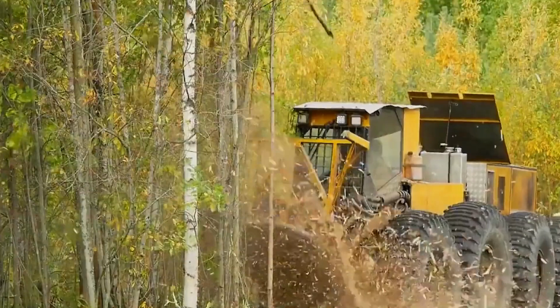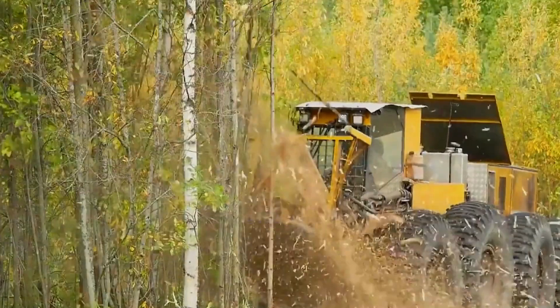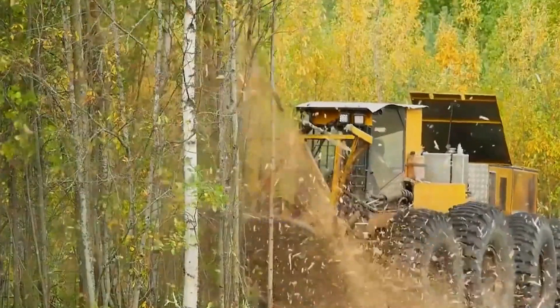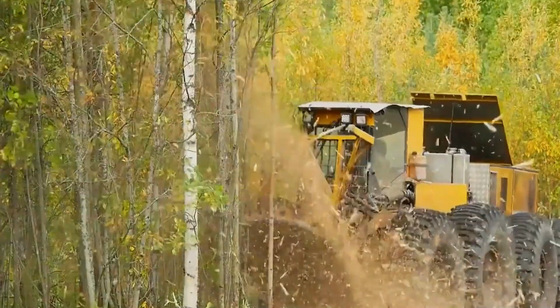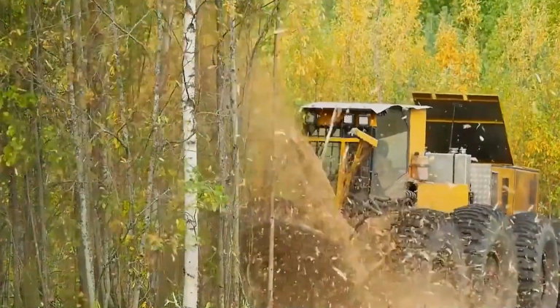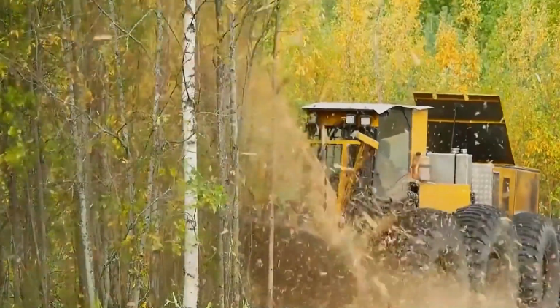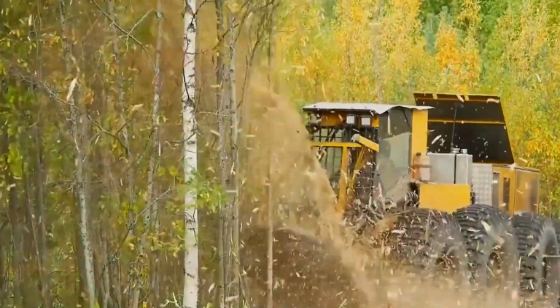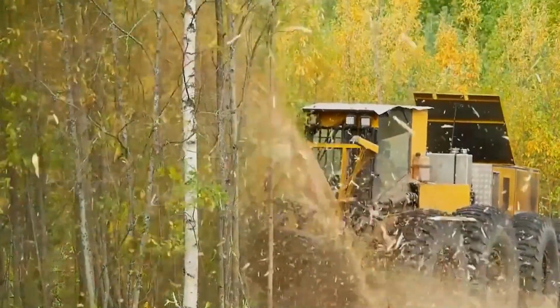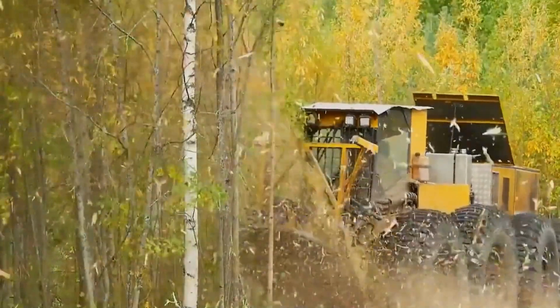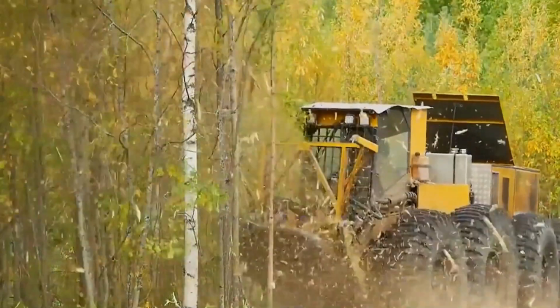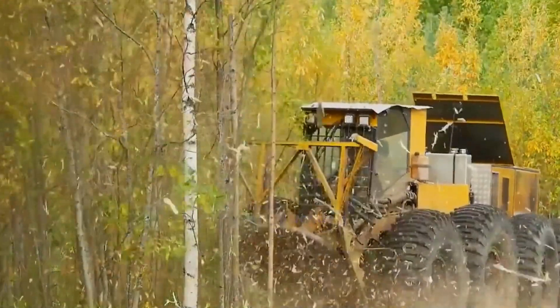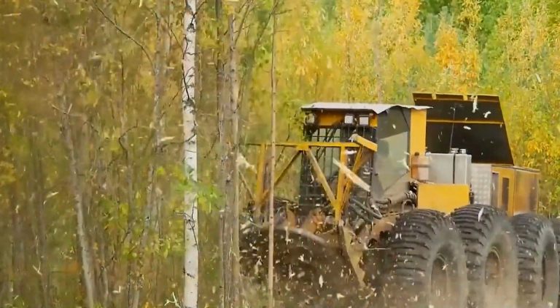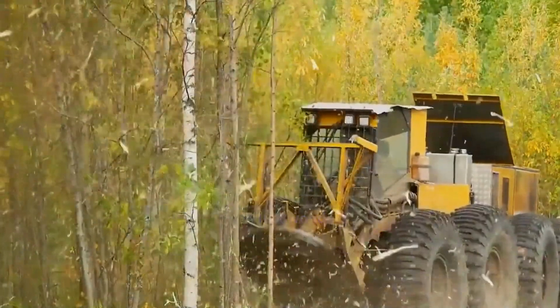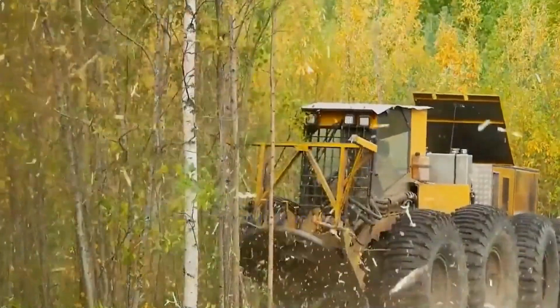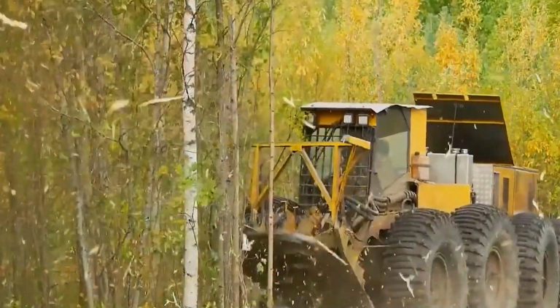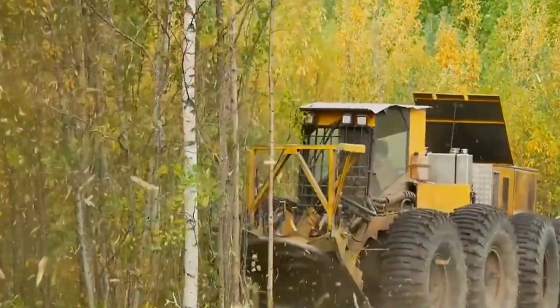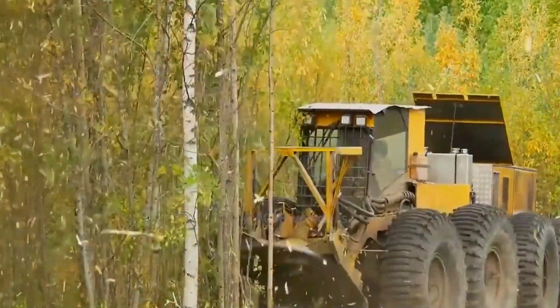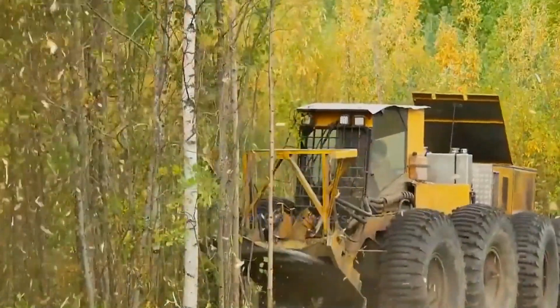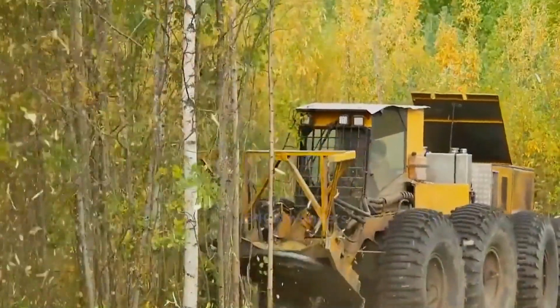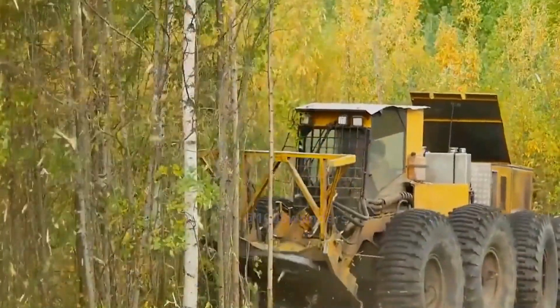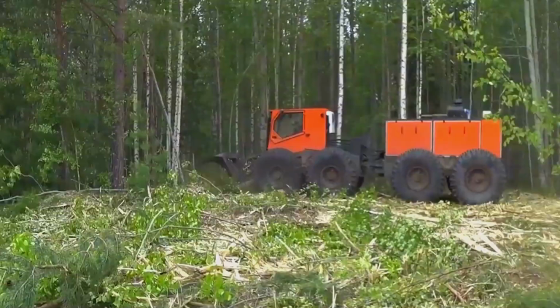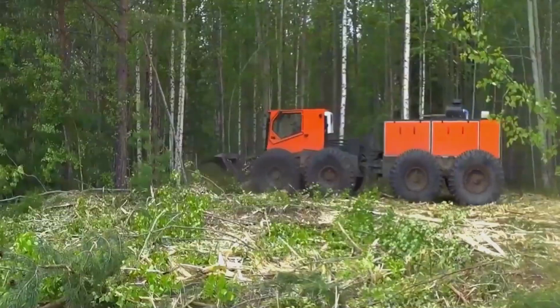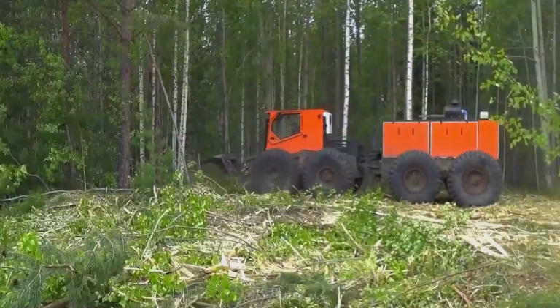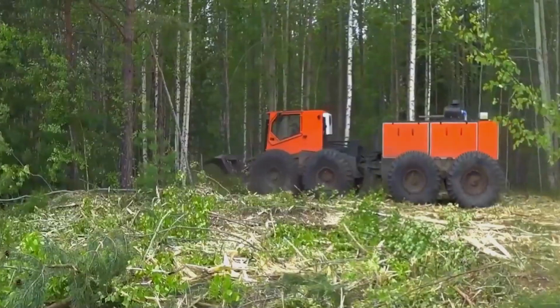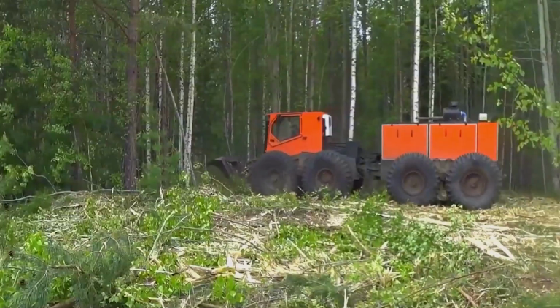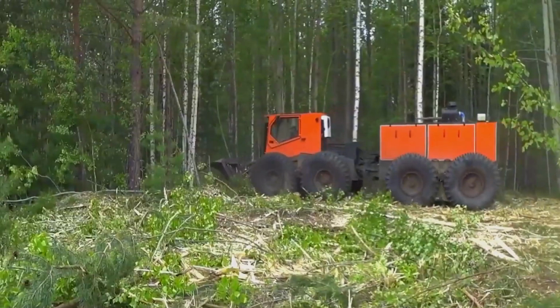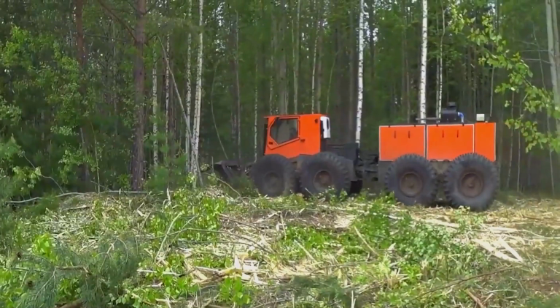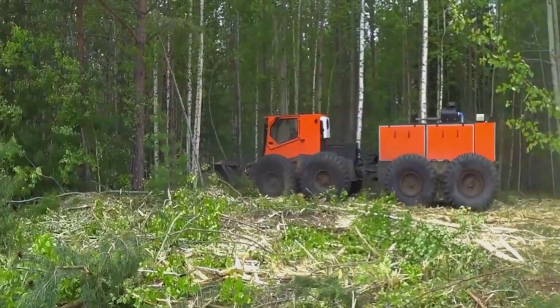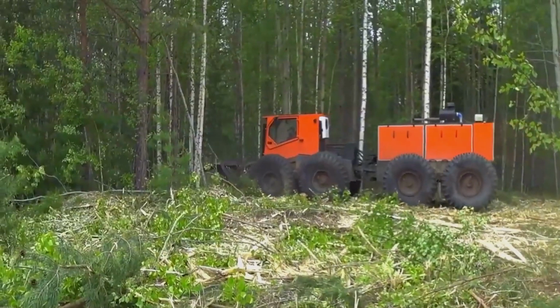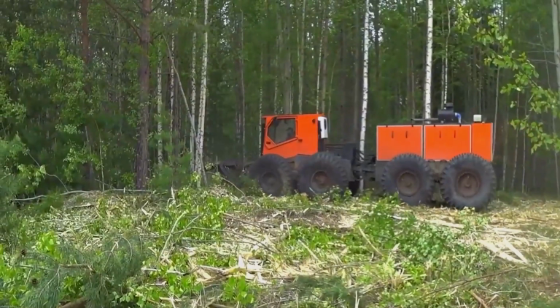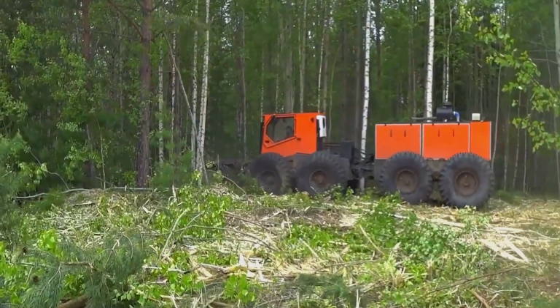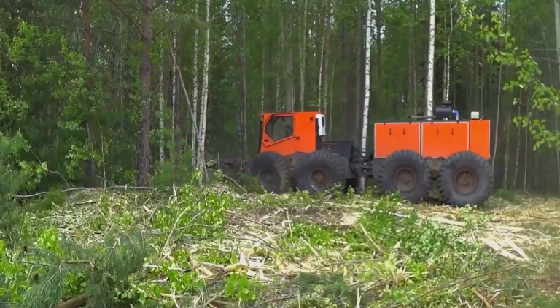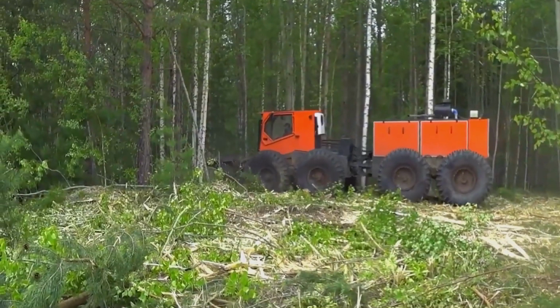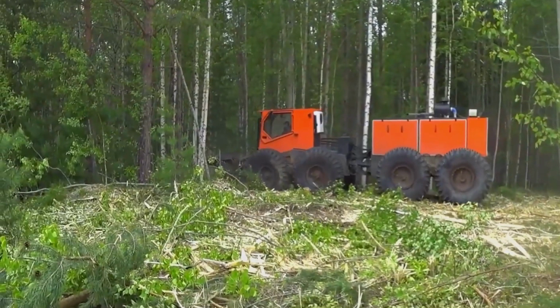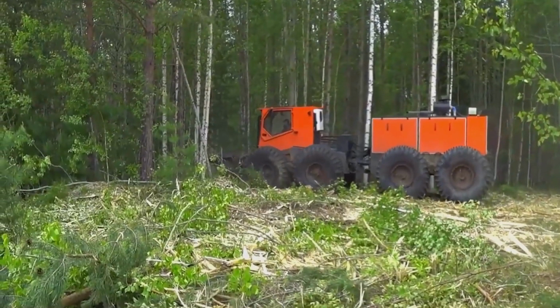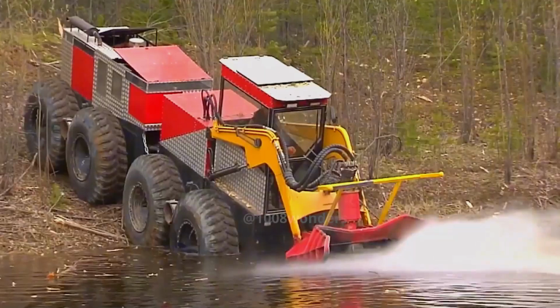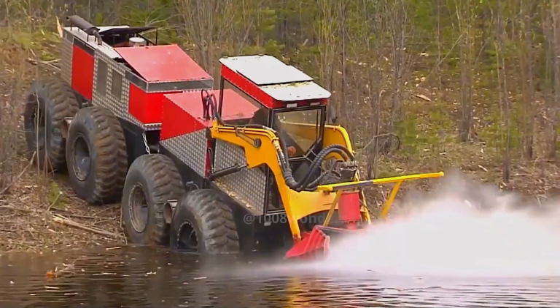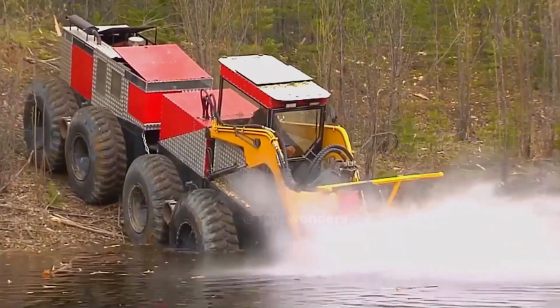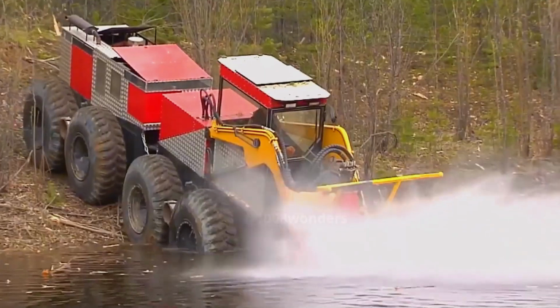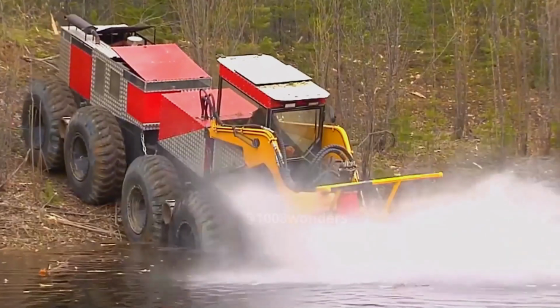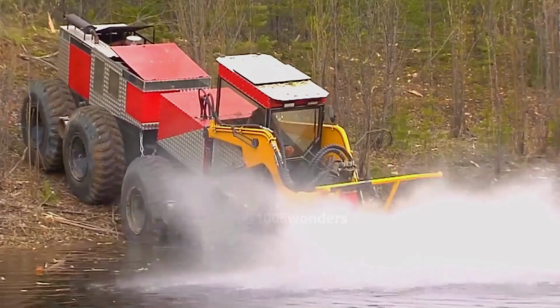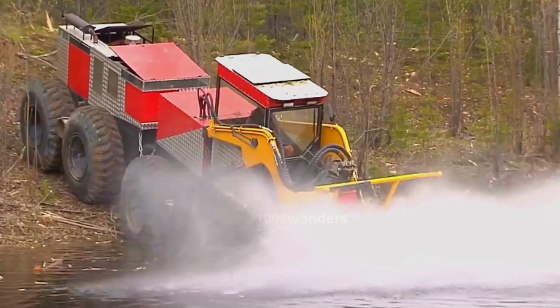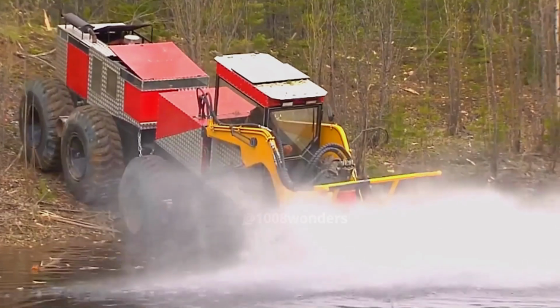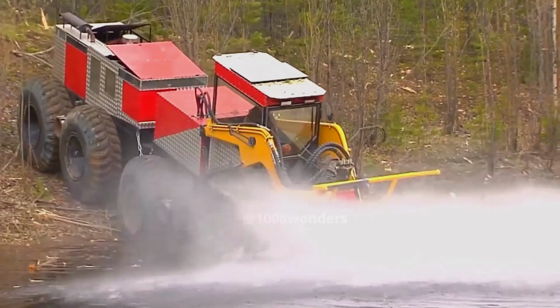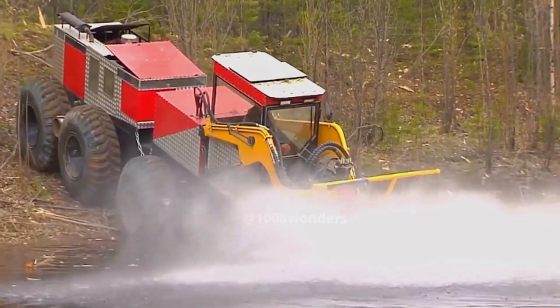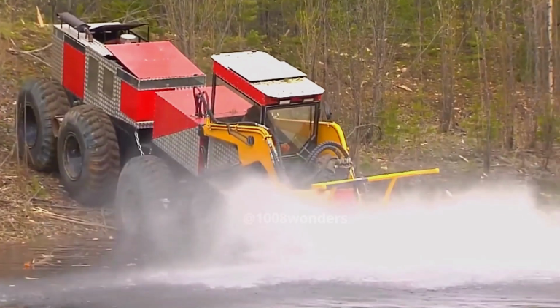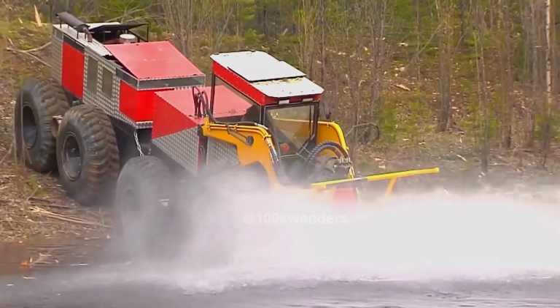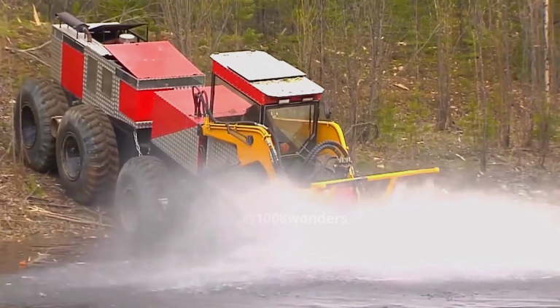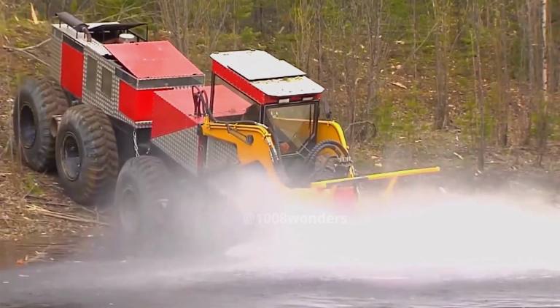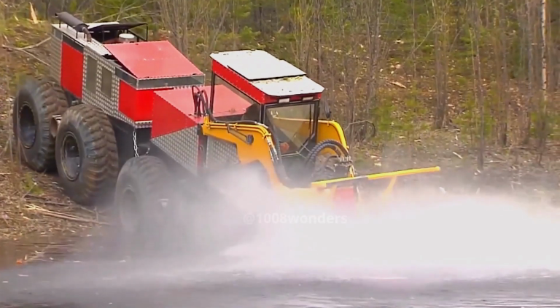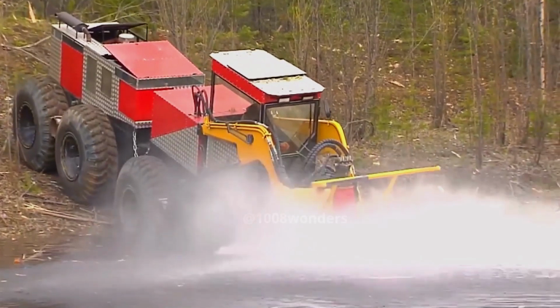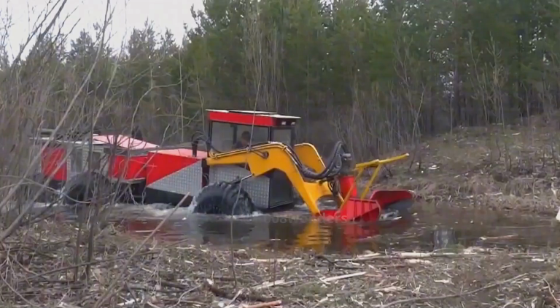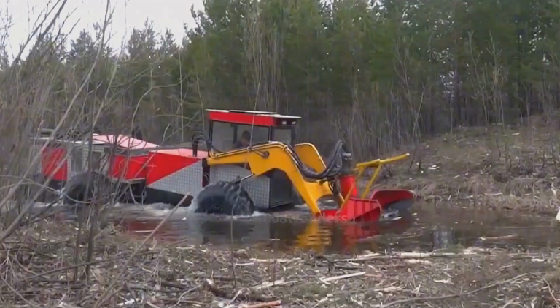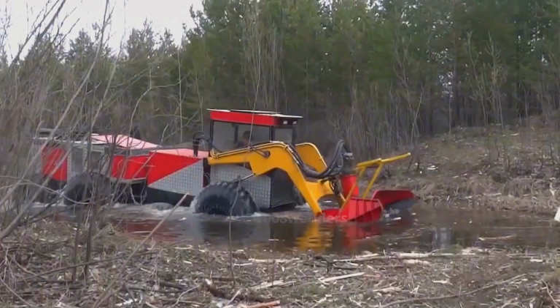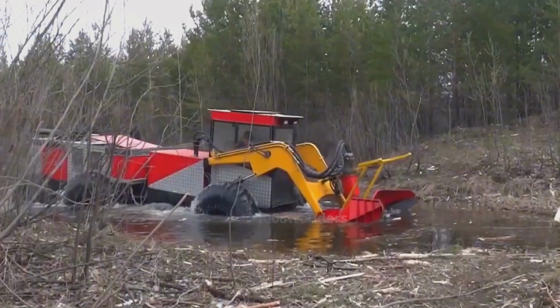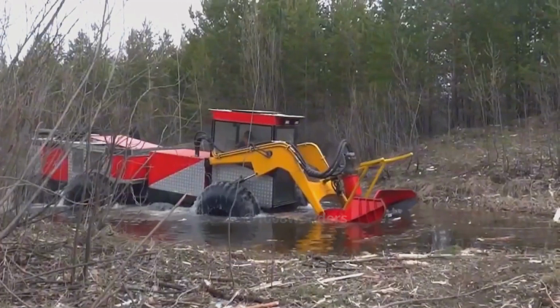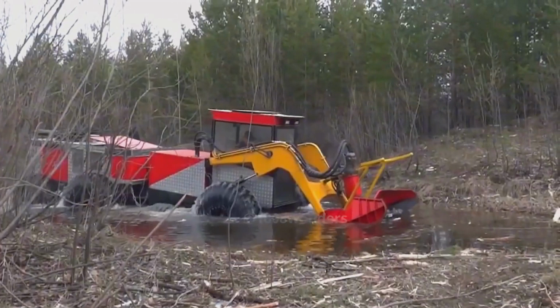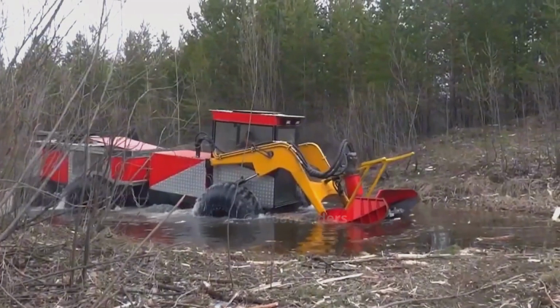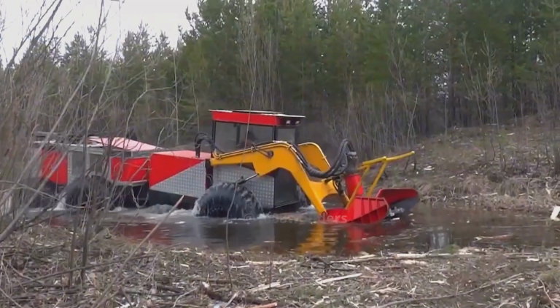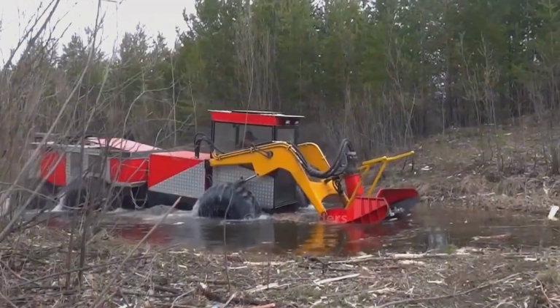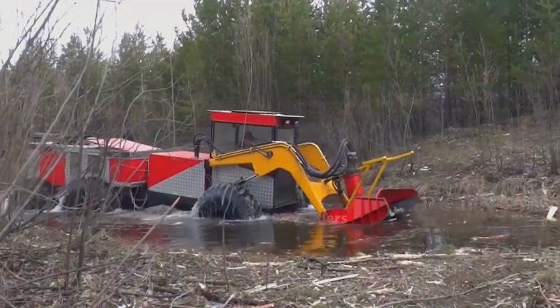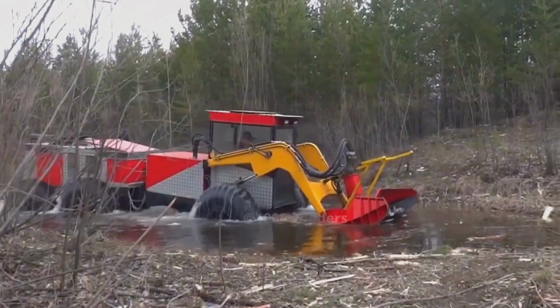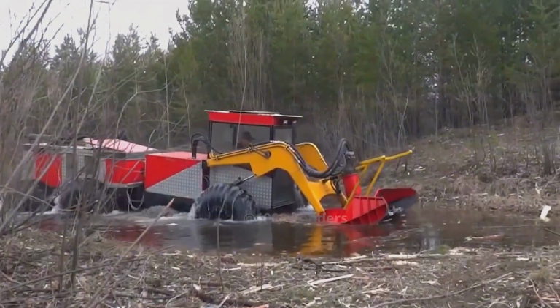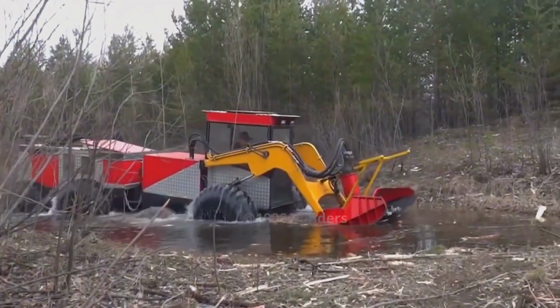Pay attention to this logging vehicle in the video. It was originally driving on land, but unexpectedly plunged into the water. However, it kept moving steadily.